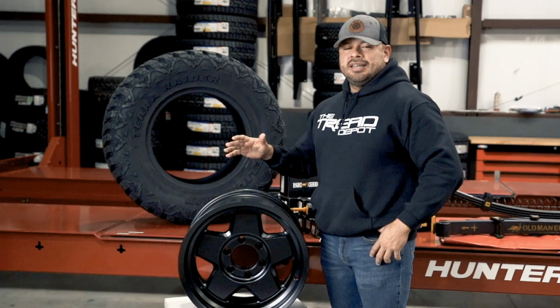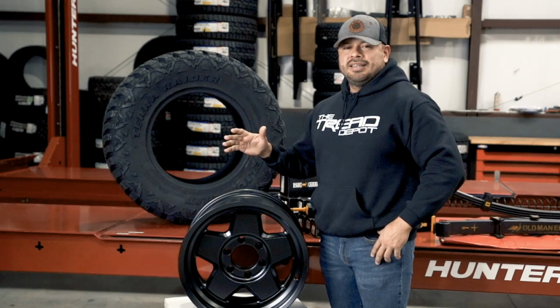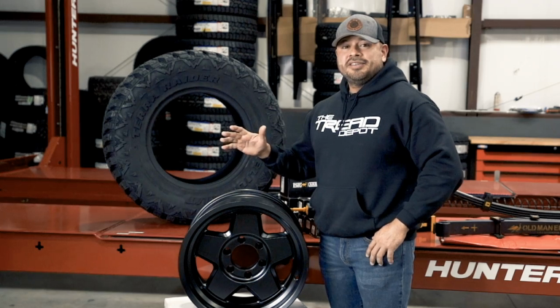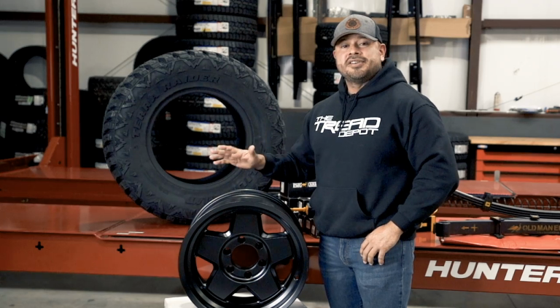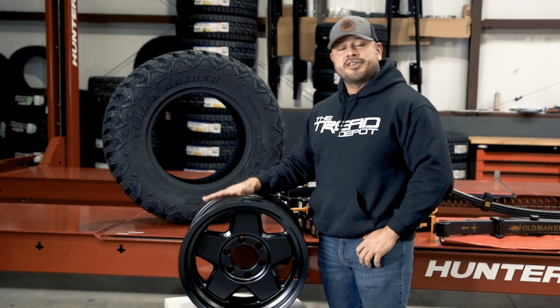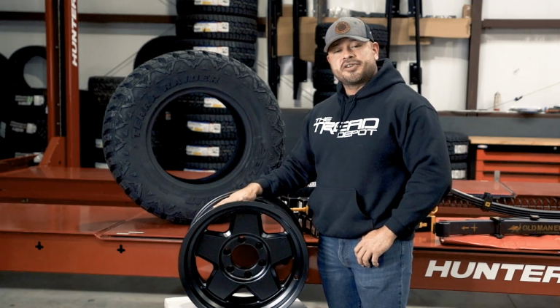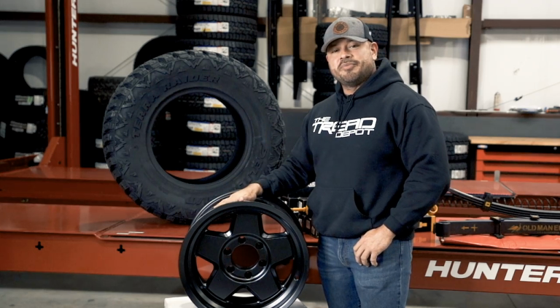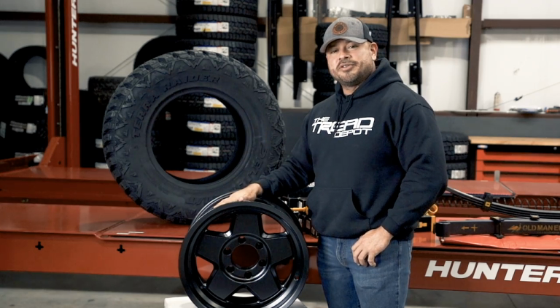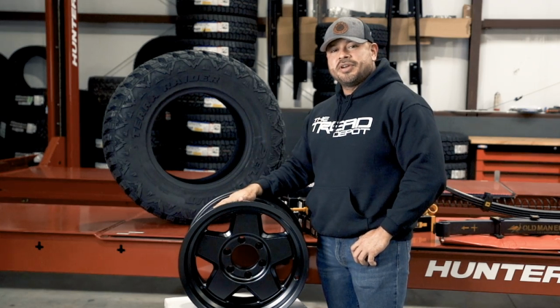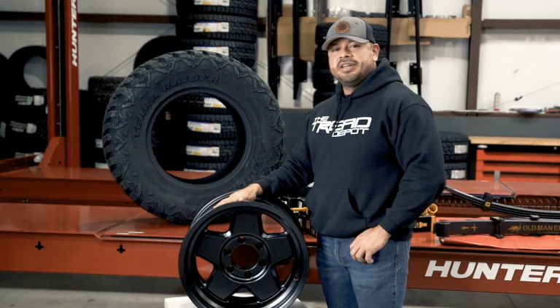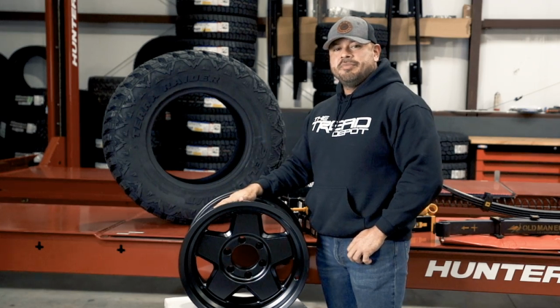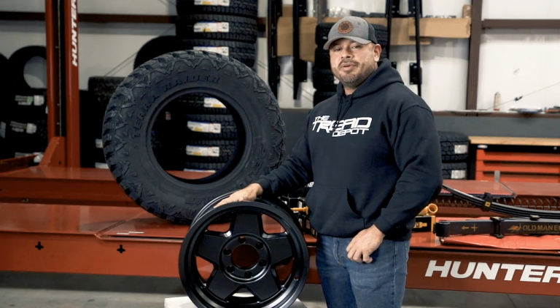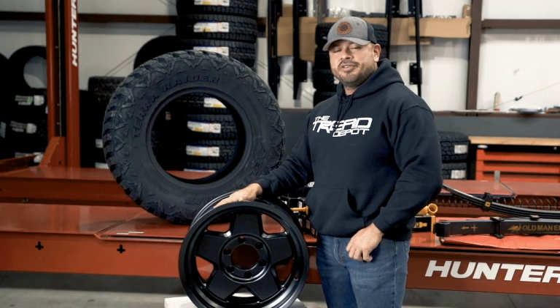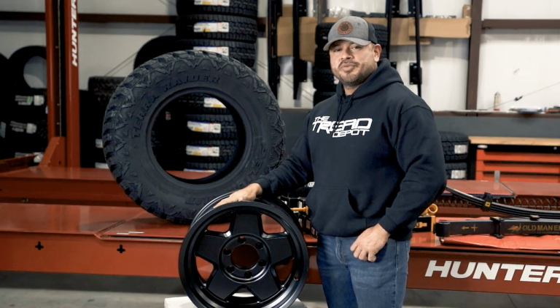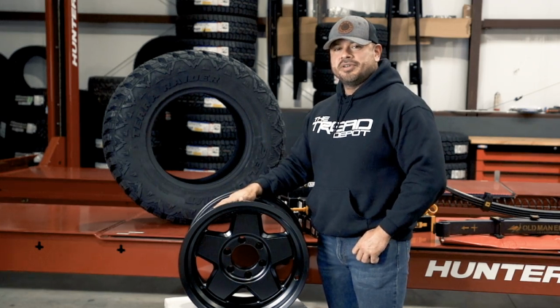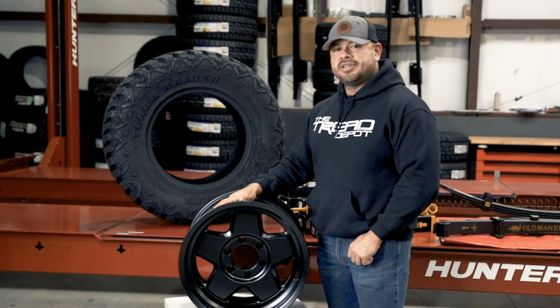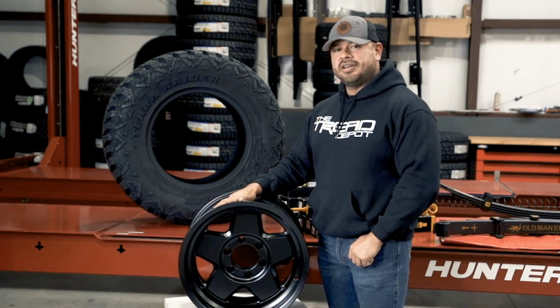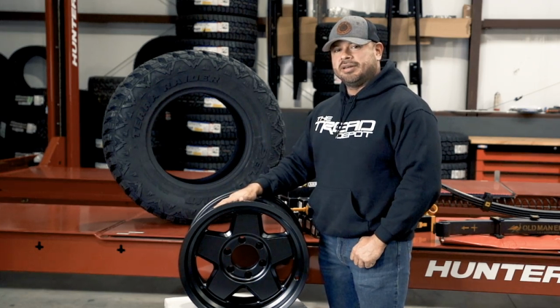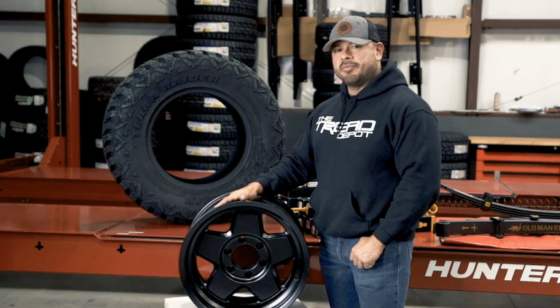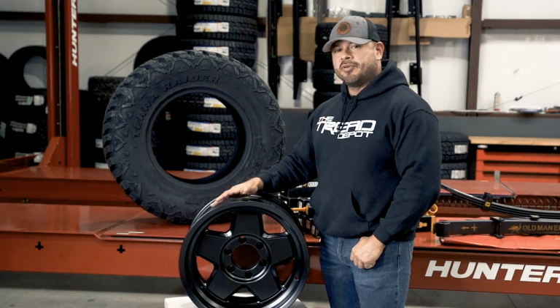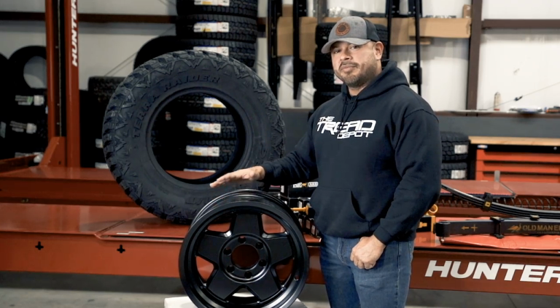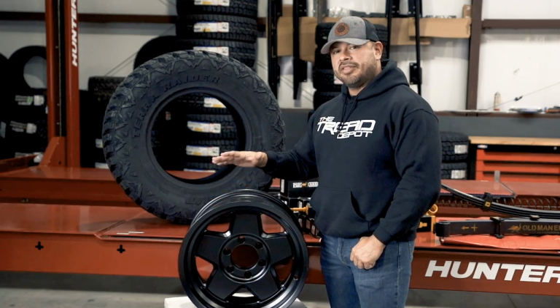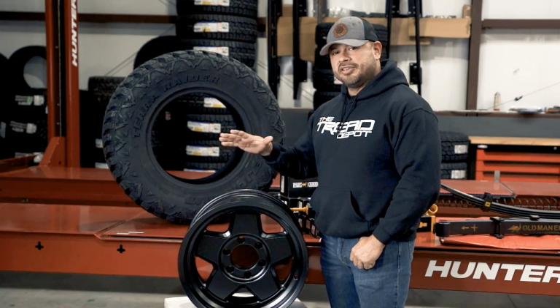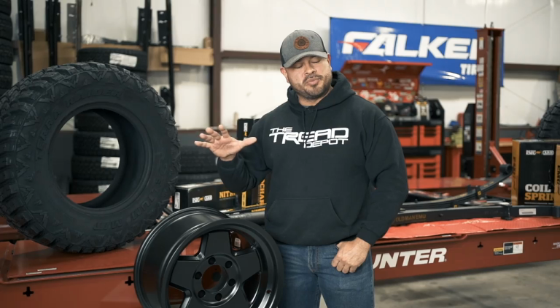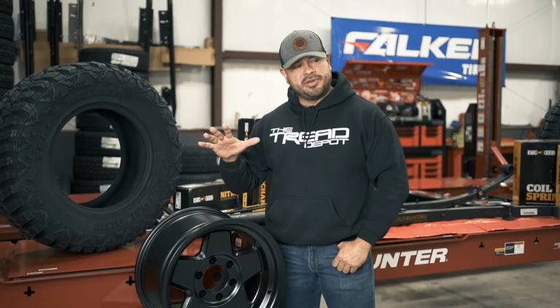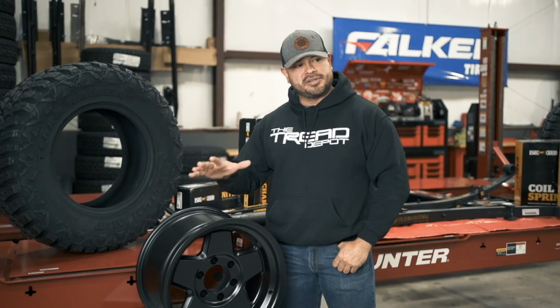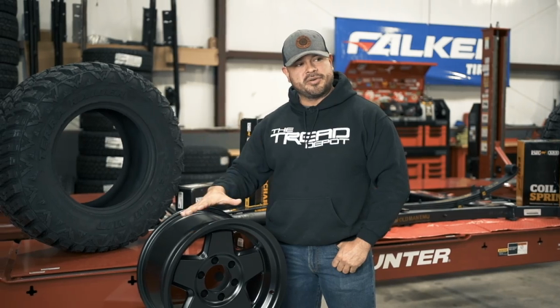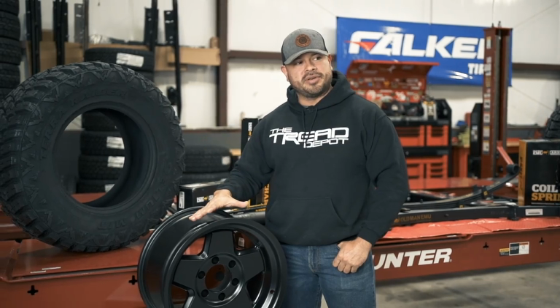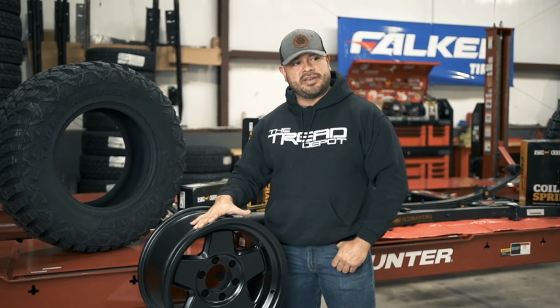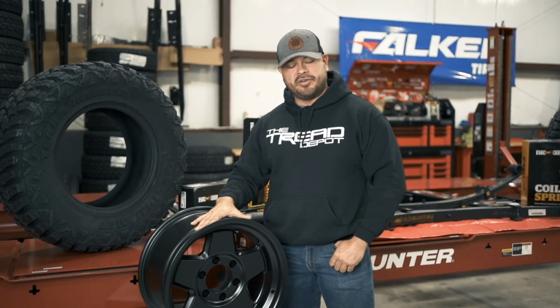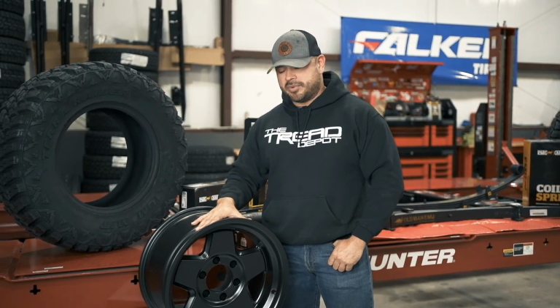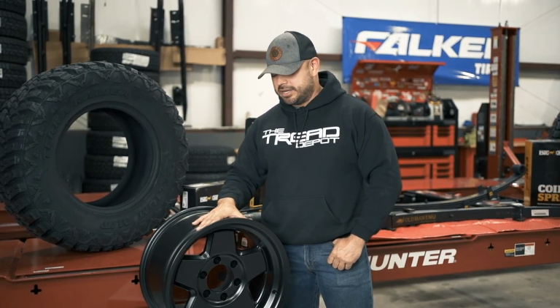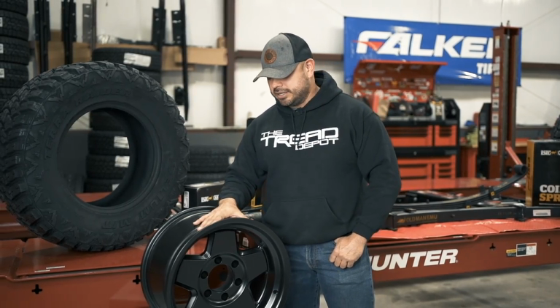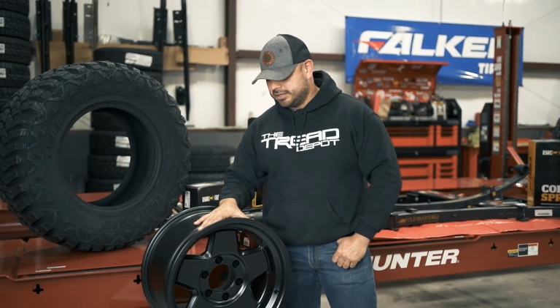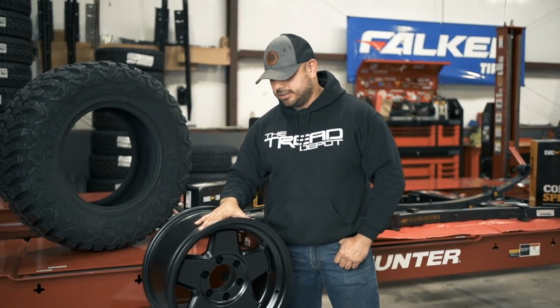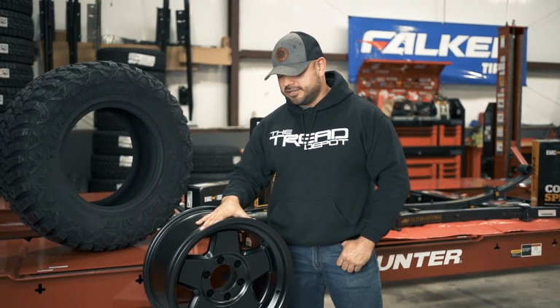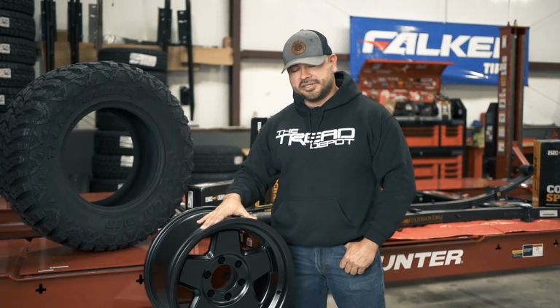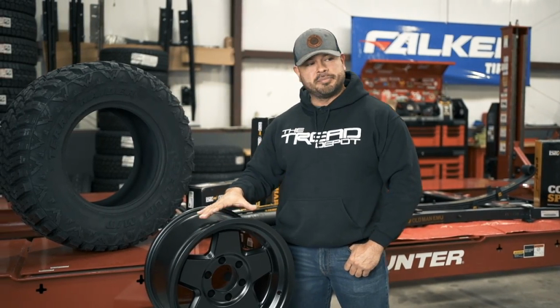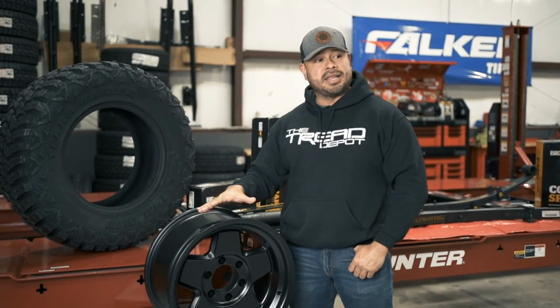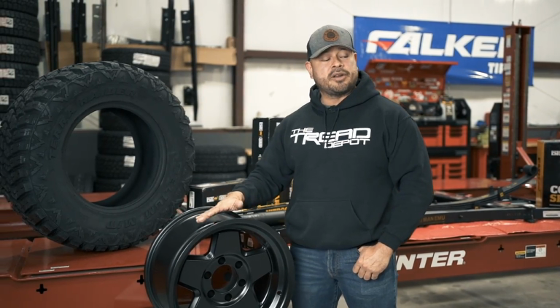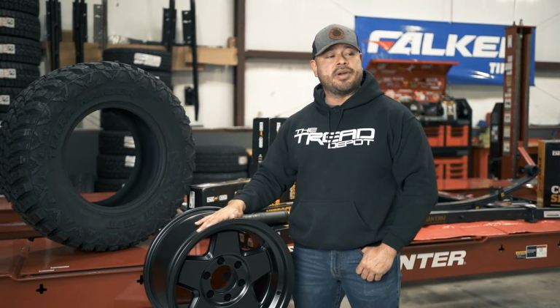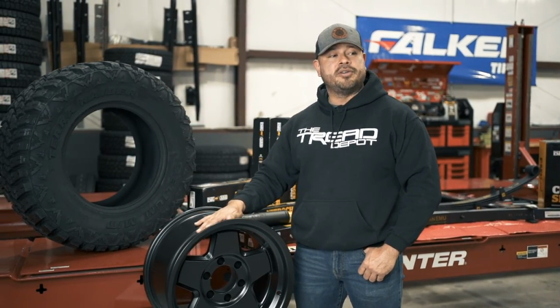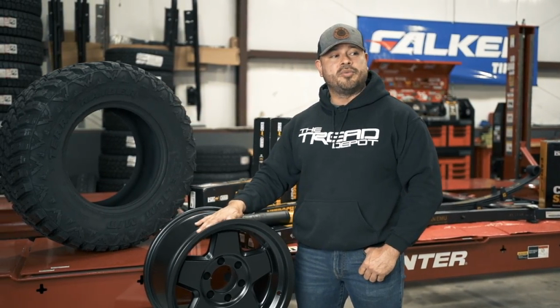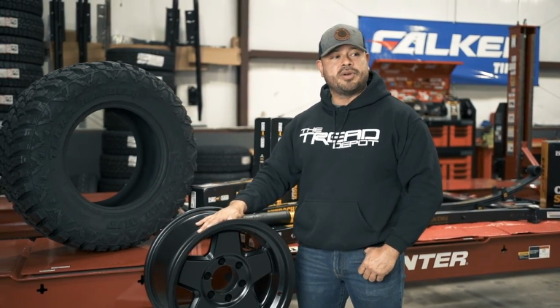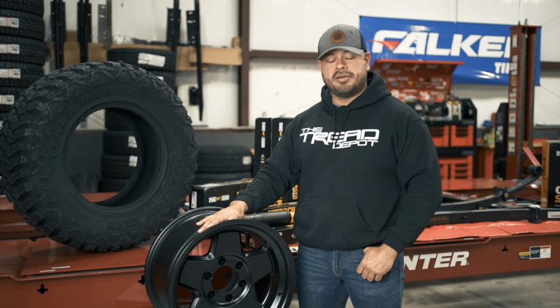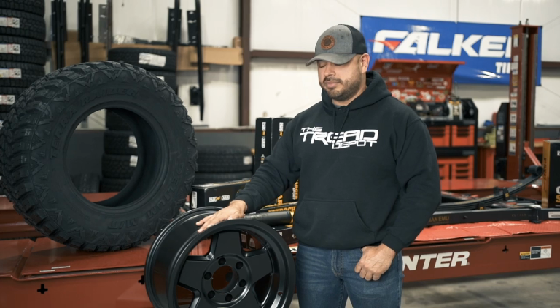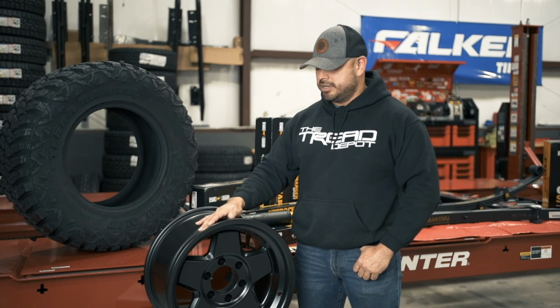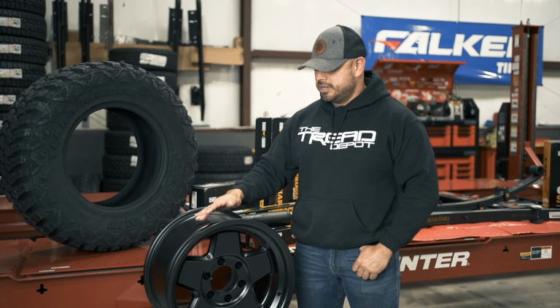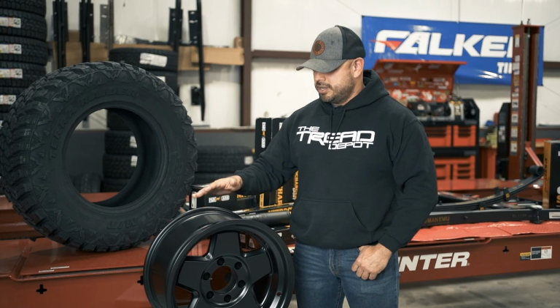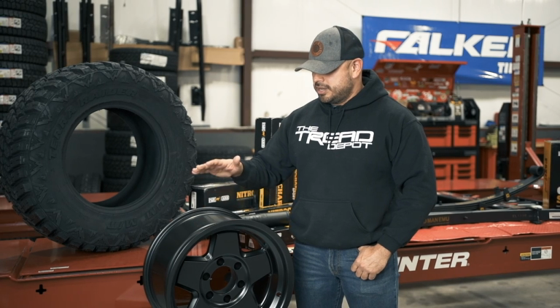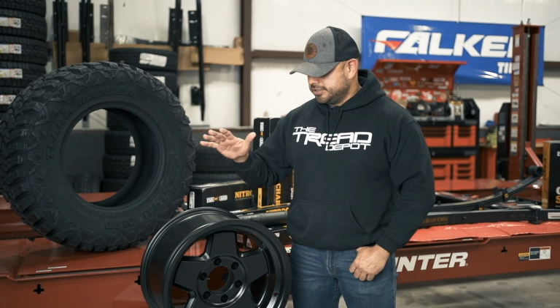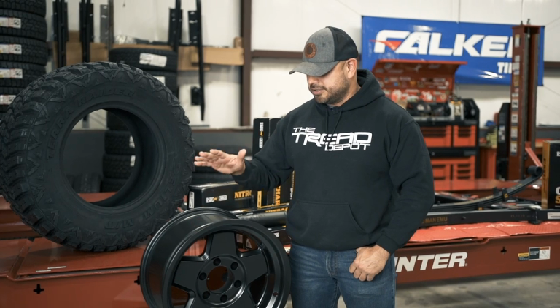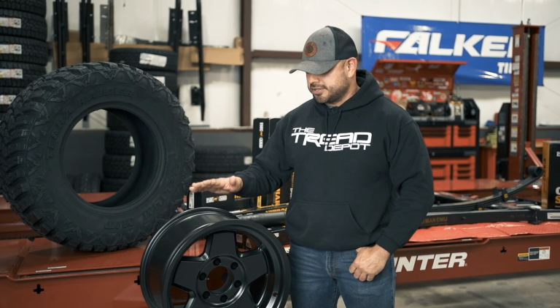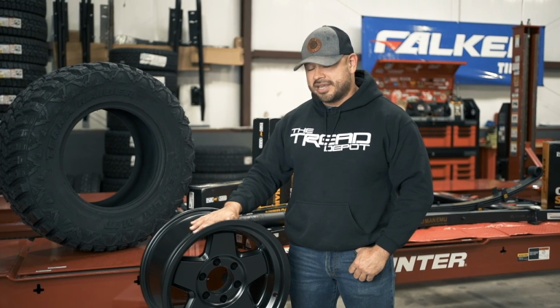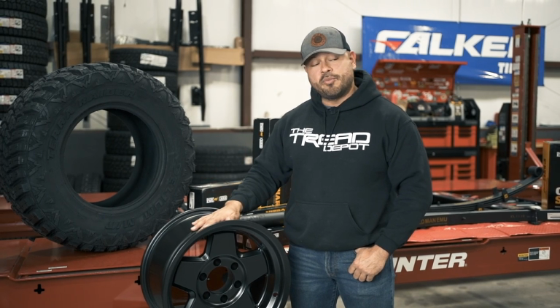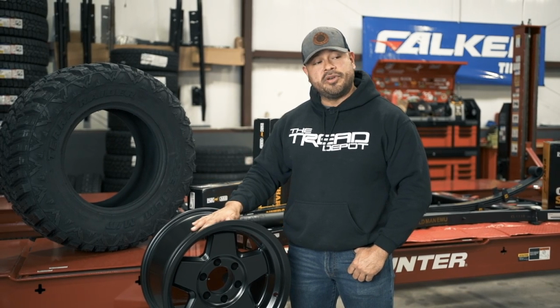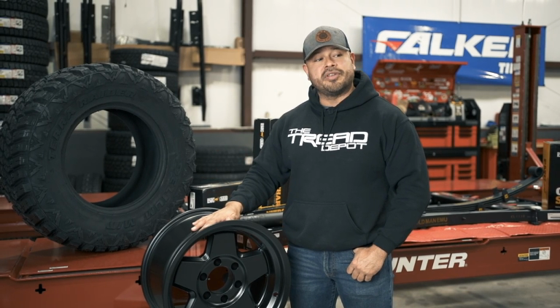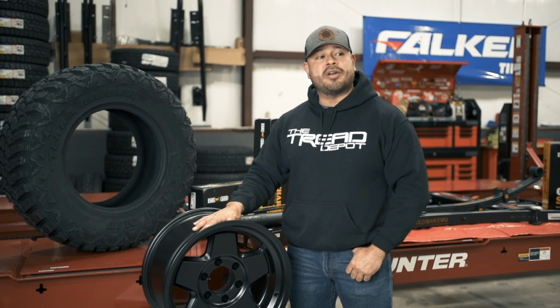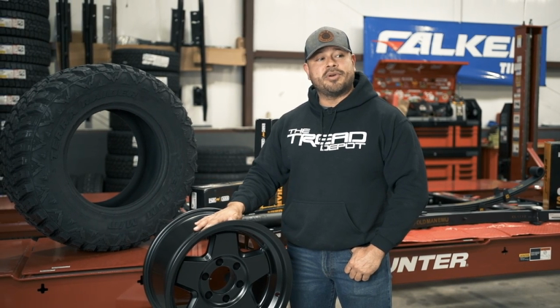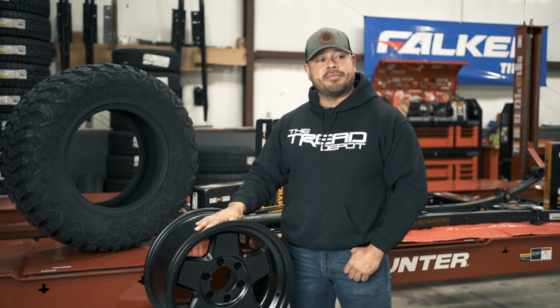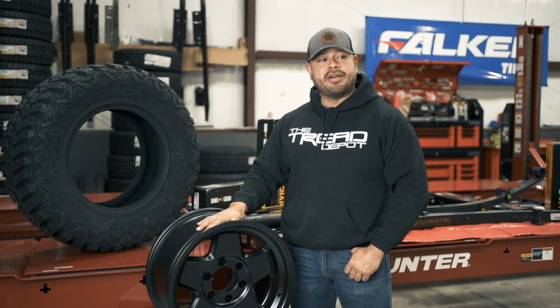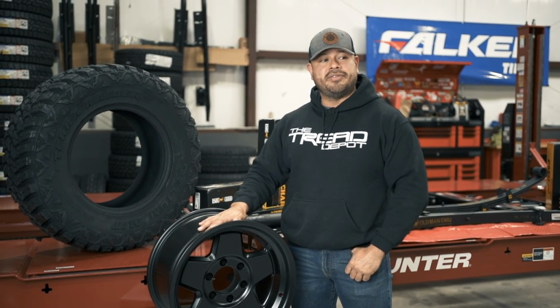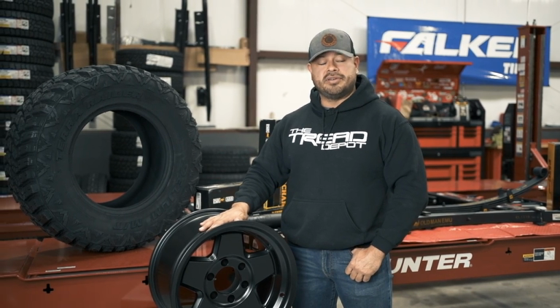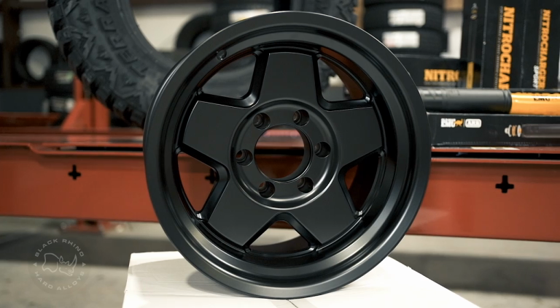This is Oscar from The Tread Depot. I just want to tell you a little bit more about these wheels that we're giving away. This is the Black Rhino Realm — the same wheel that I run on my vehicle.